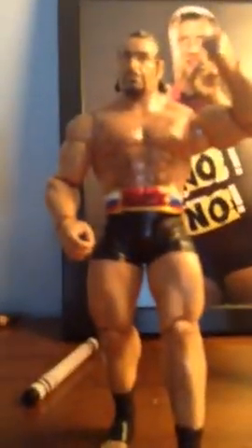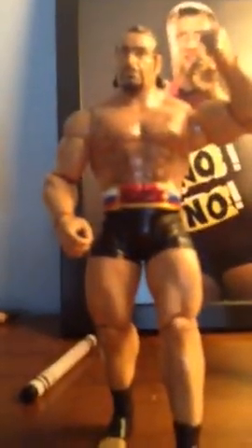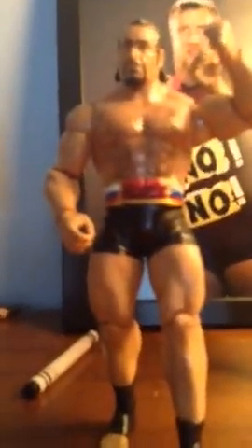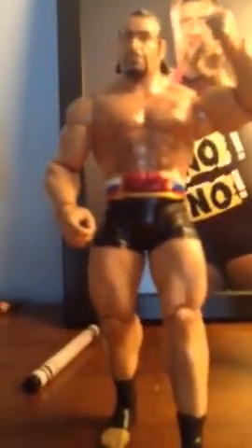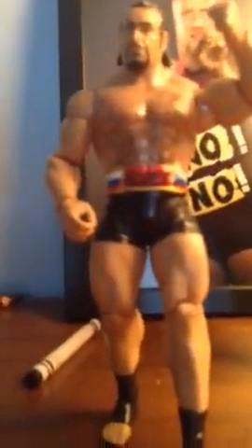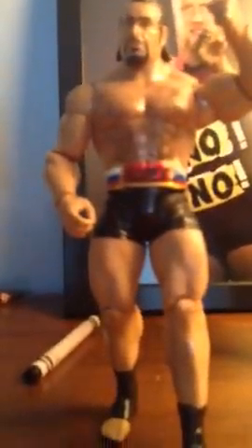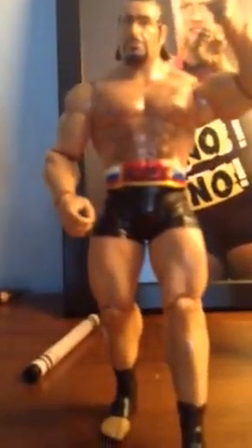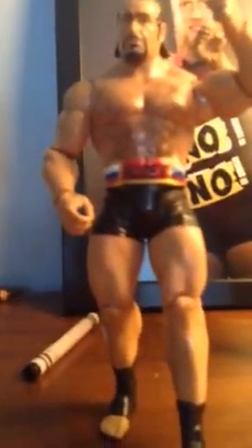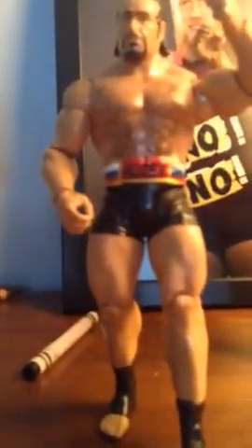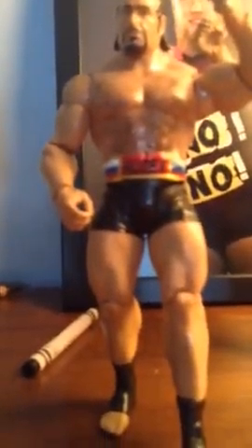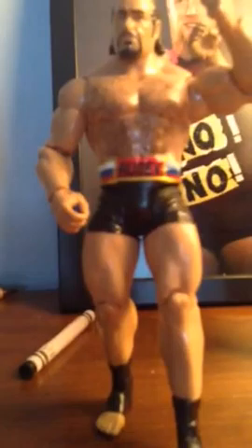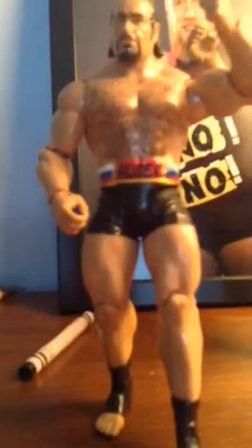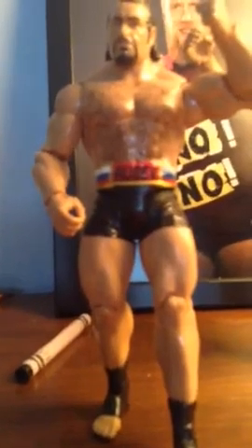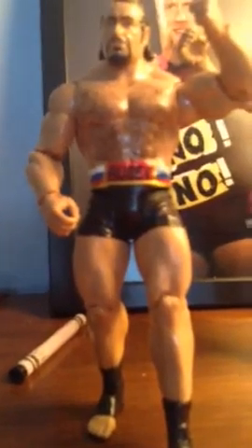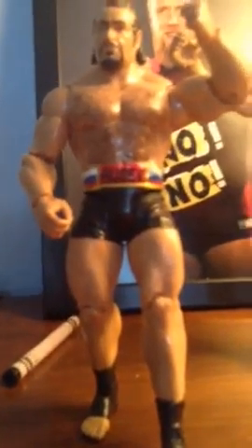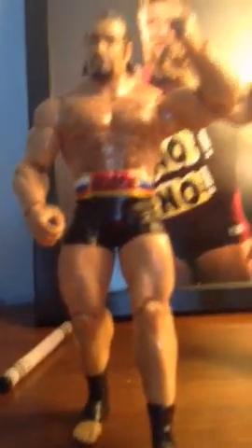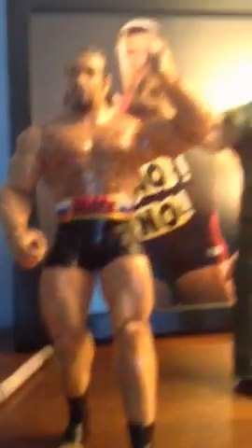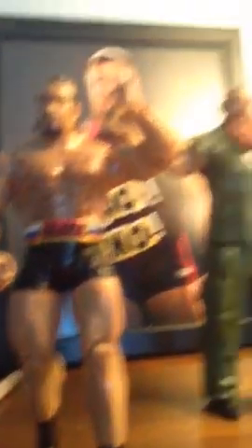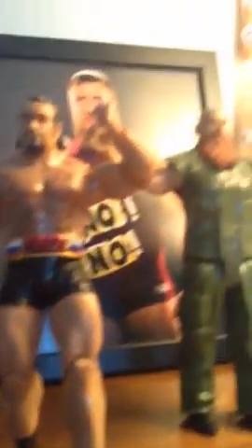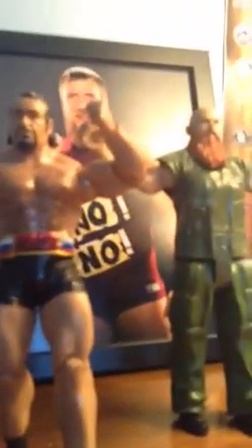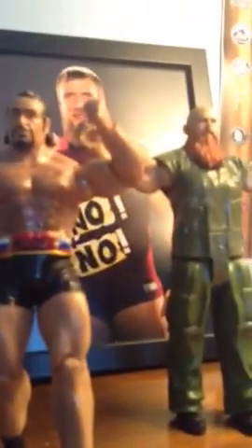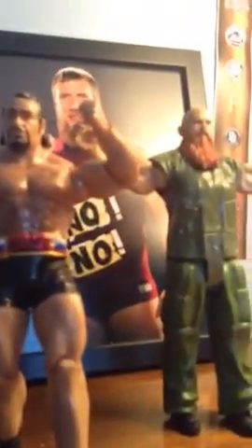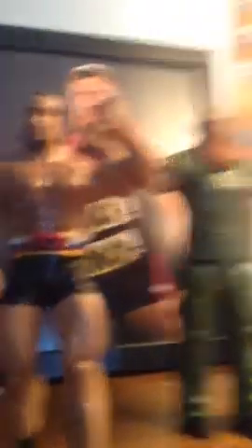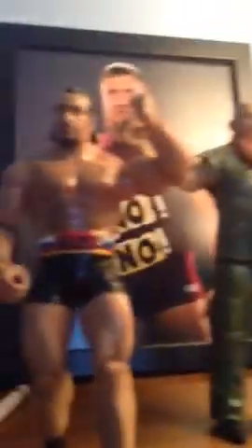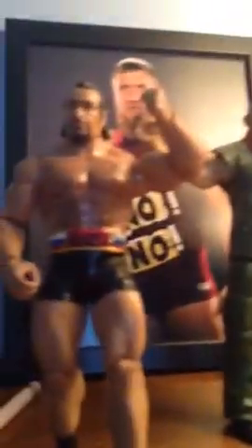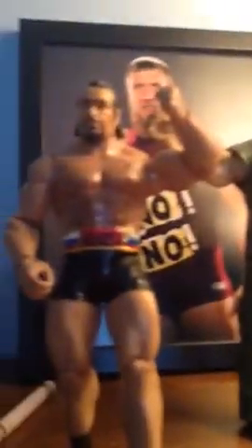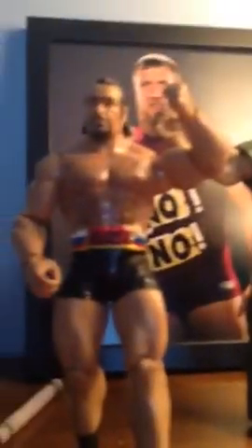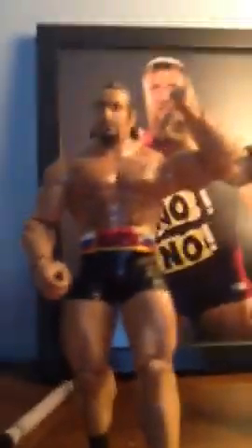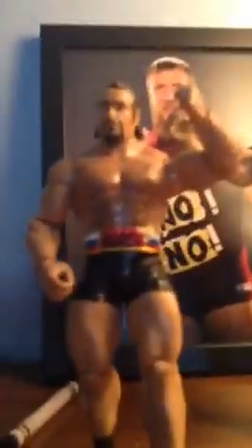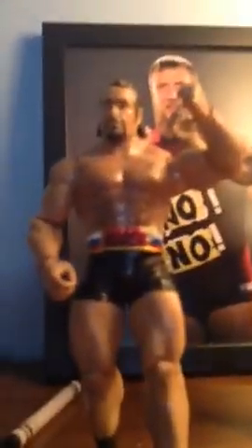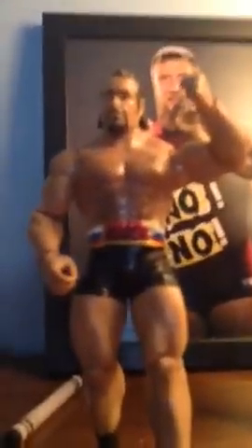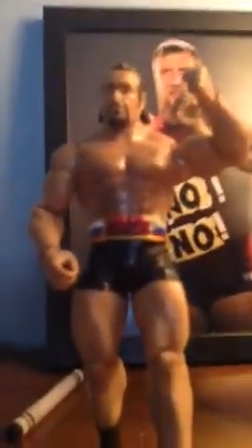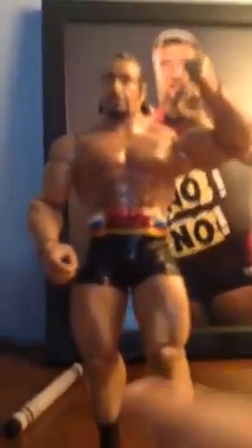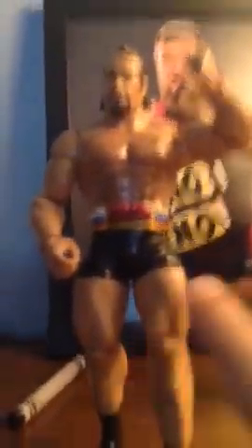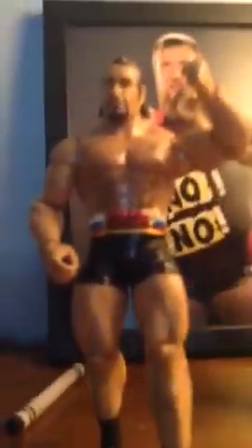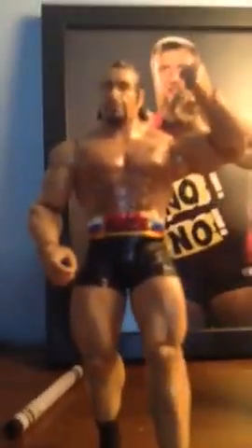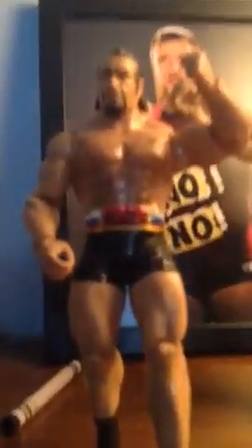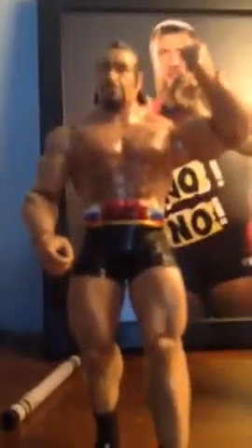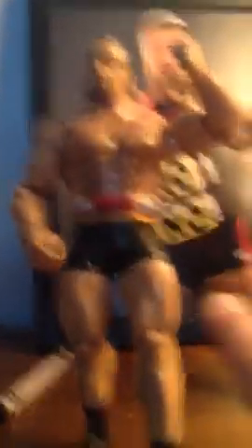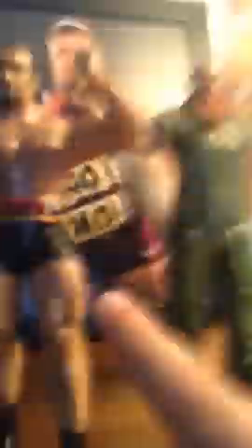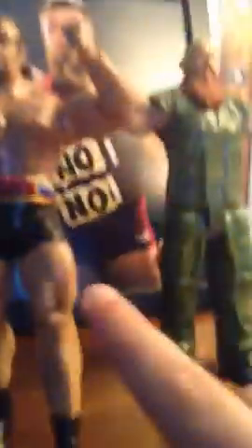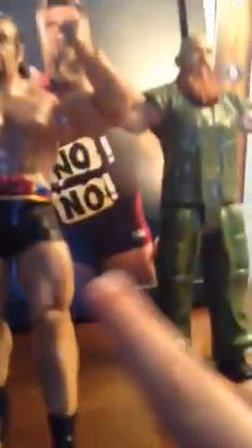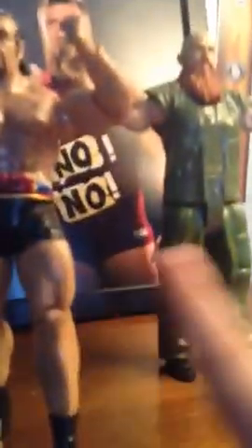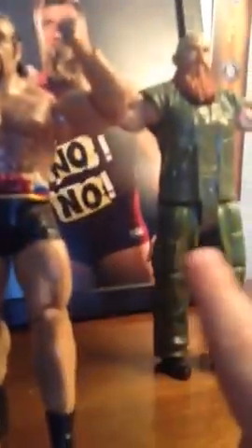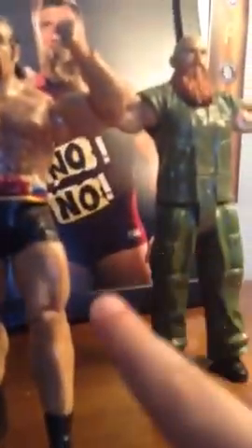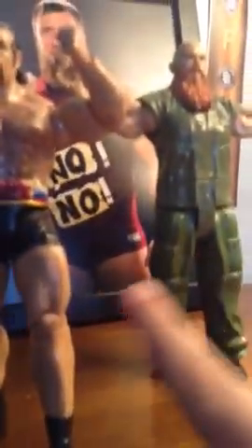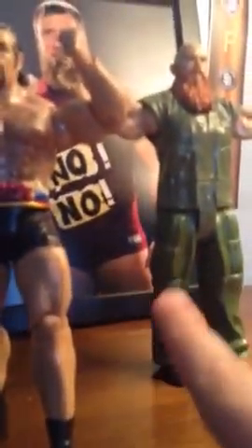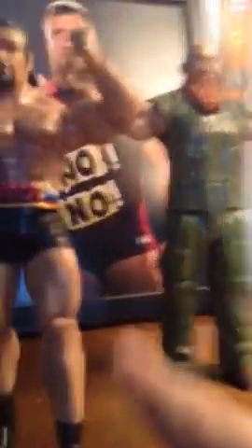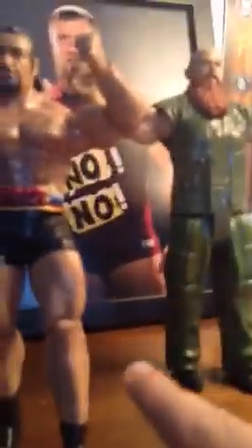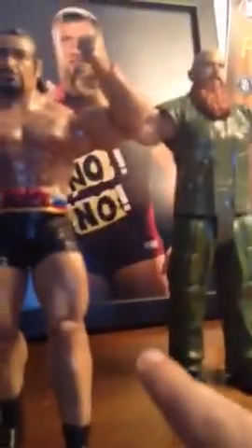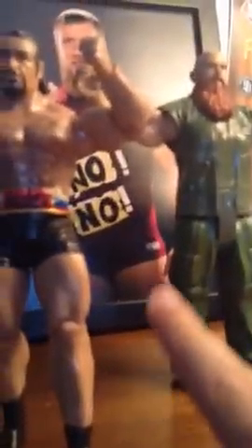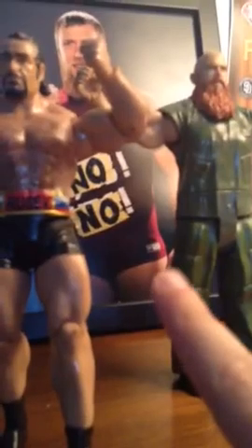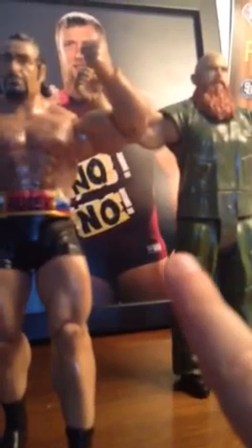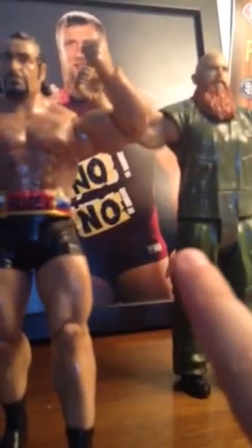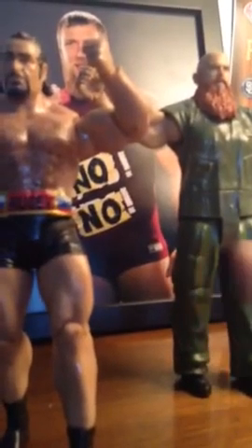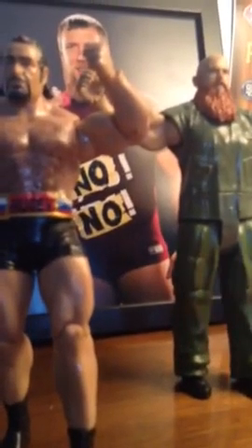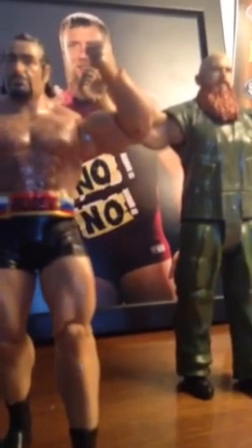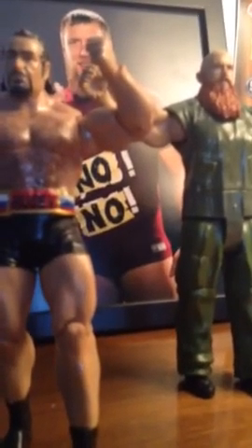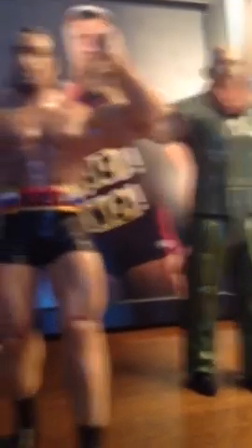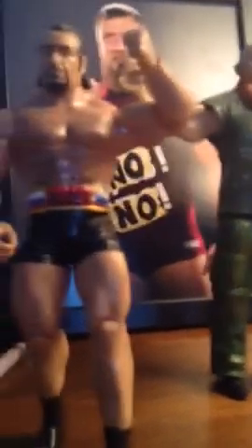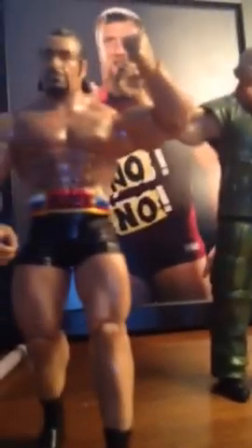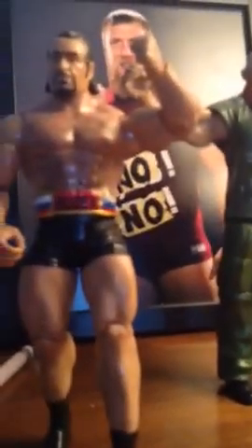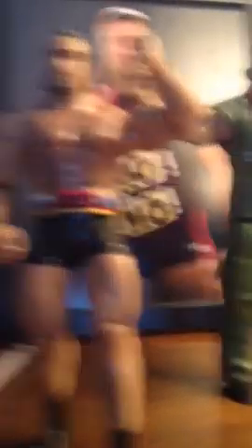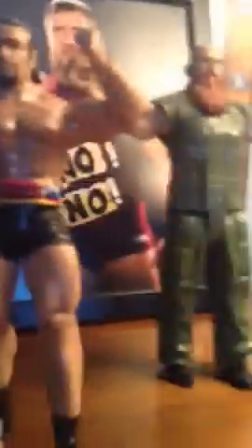Anyways, these are my two fix-ups that I did. I really like them both, and thank you guys for watching.